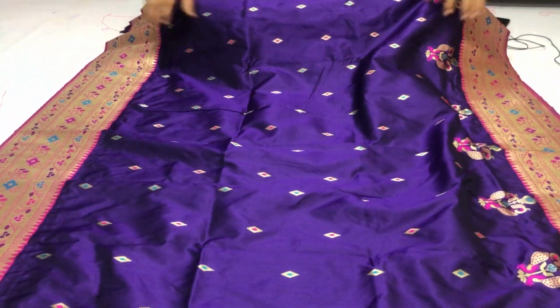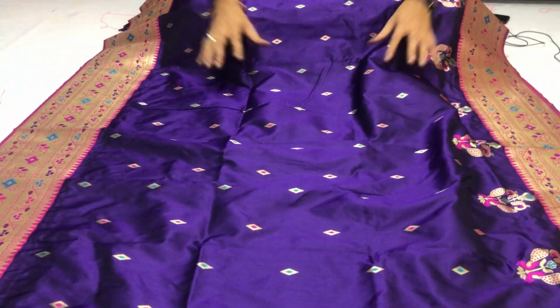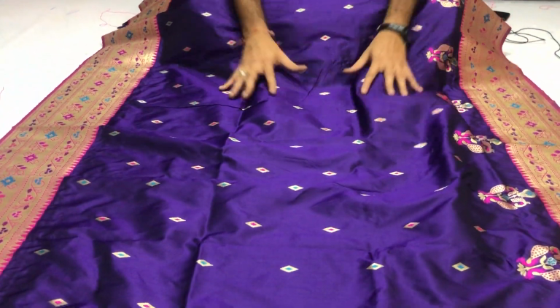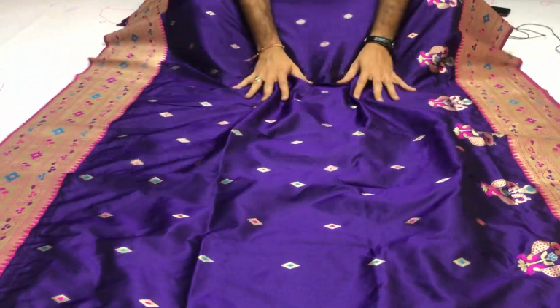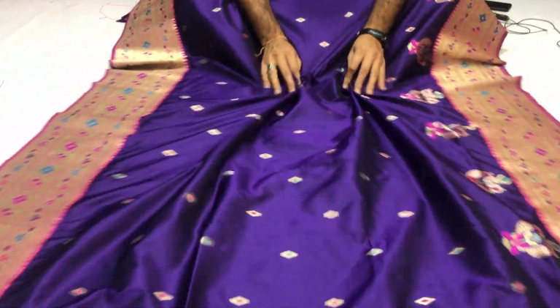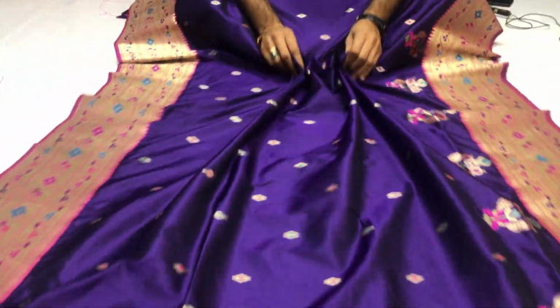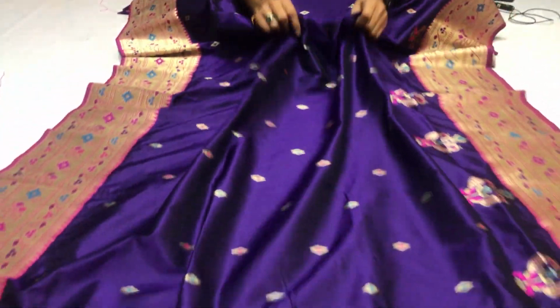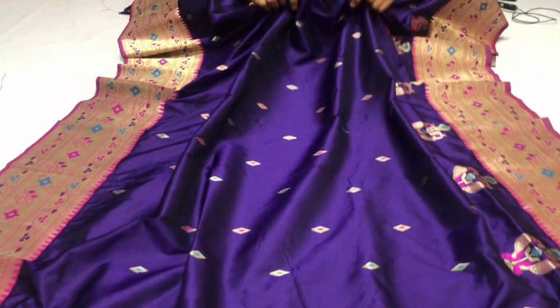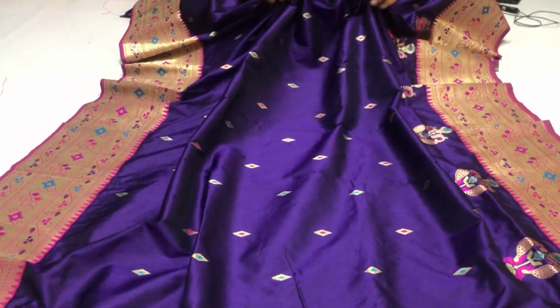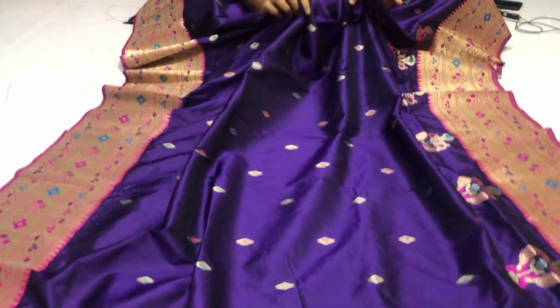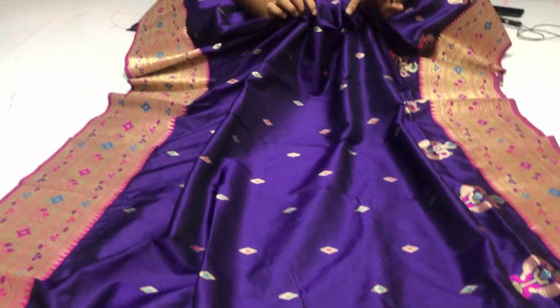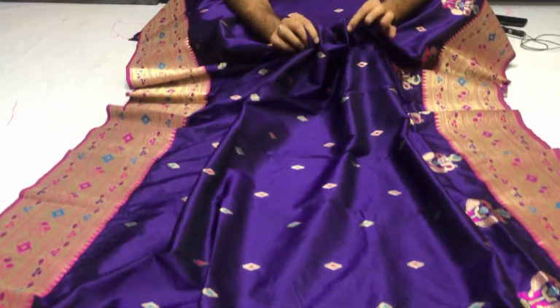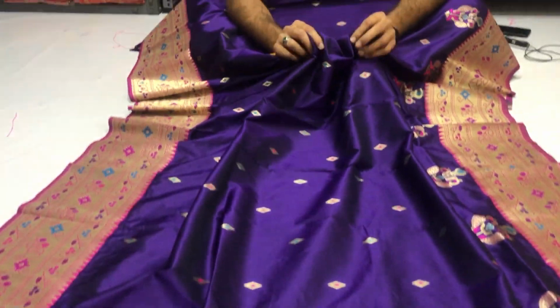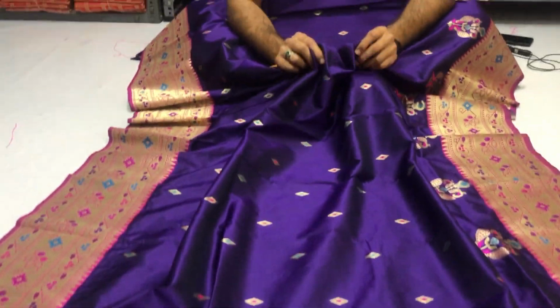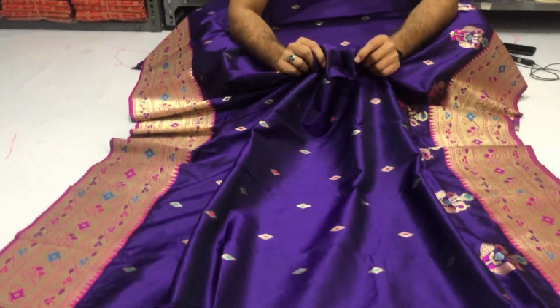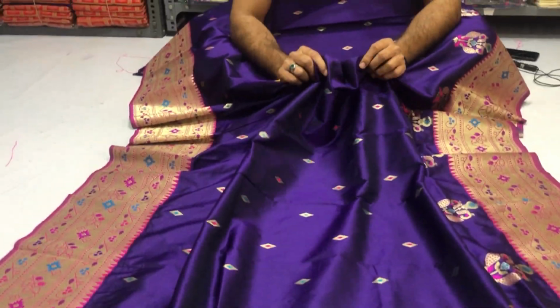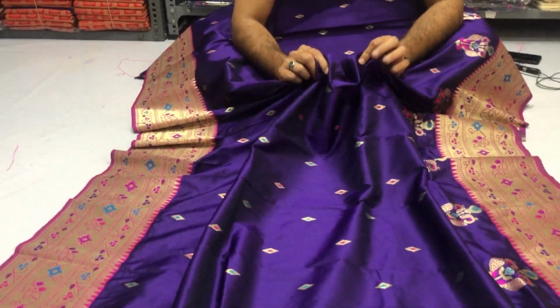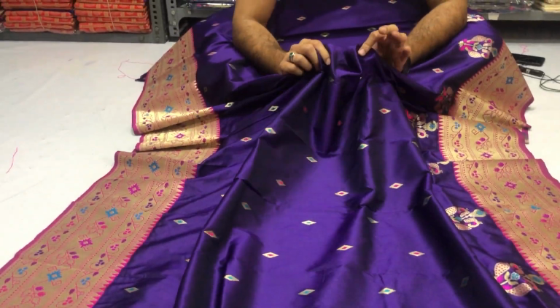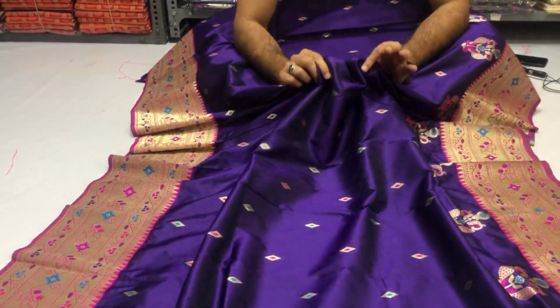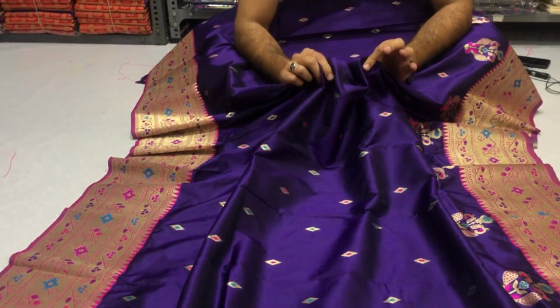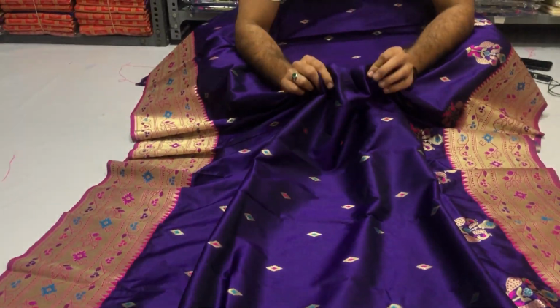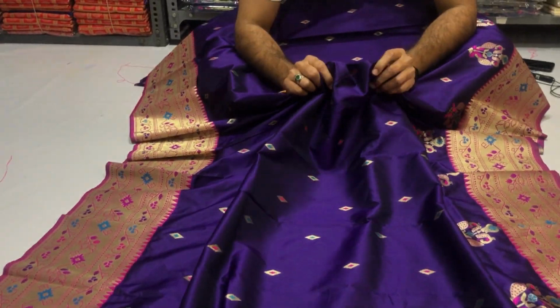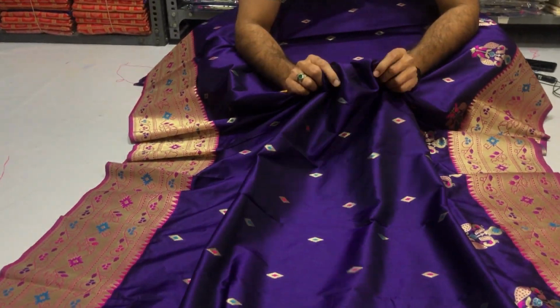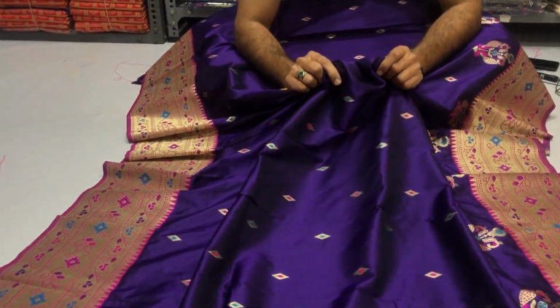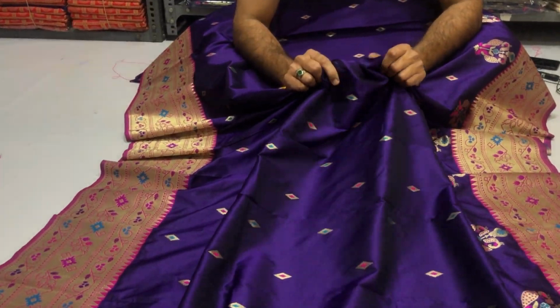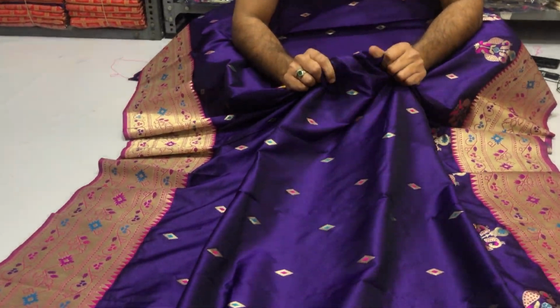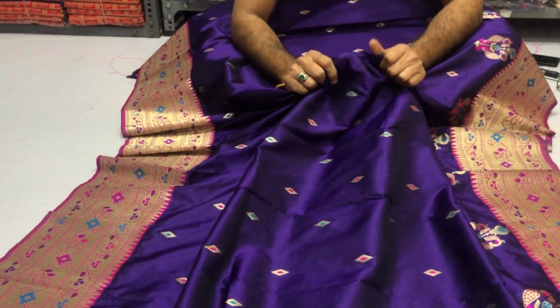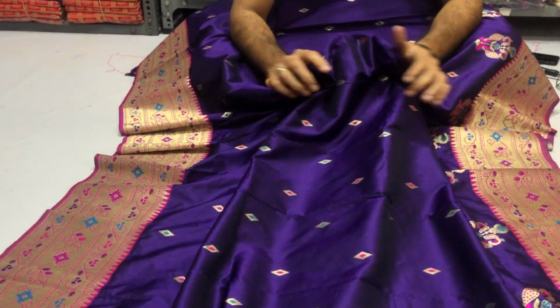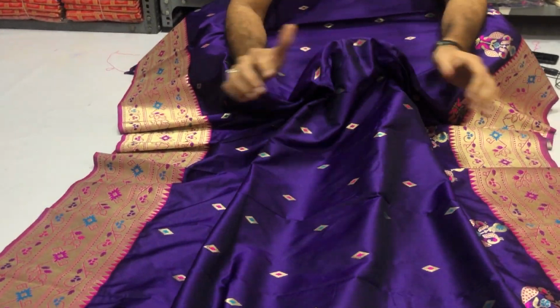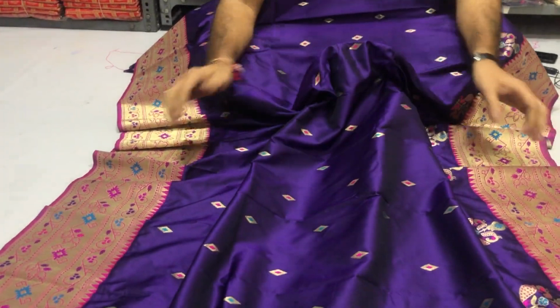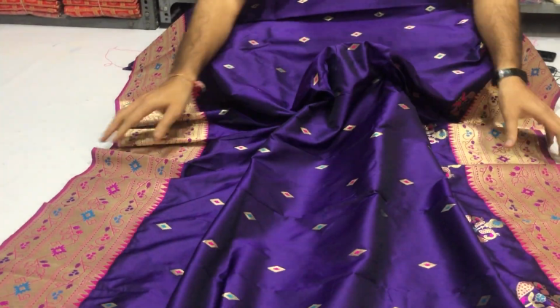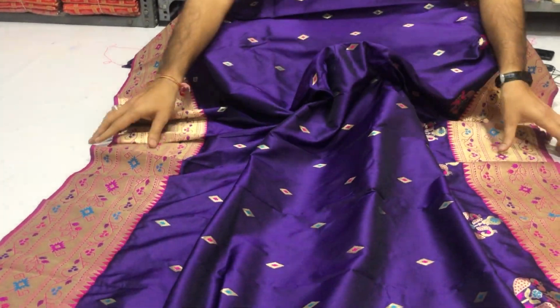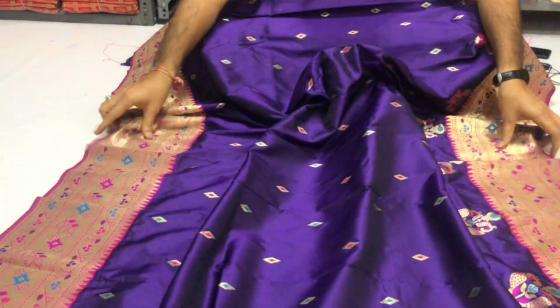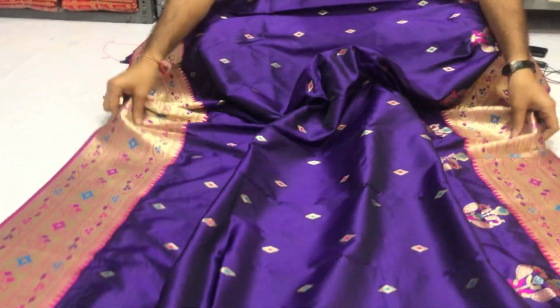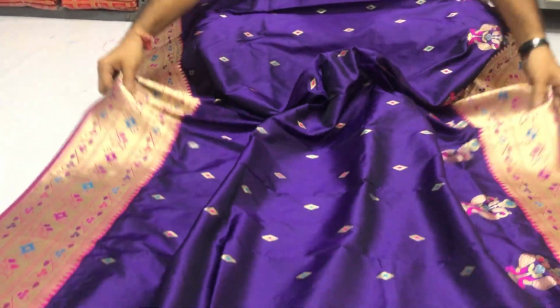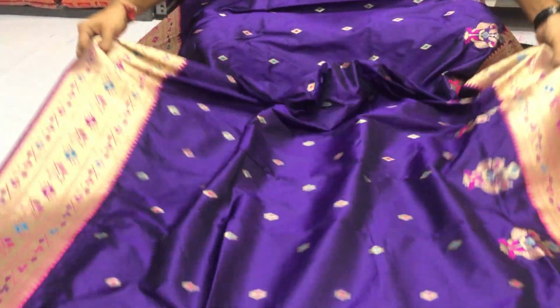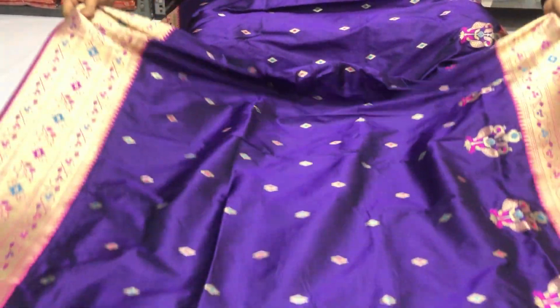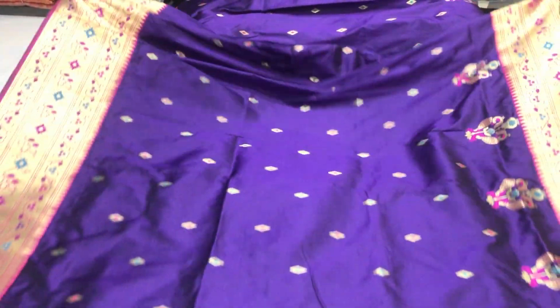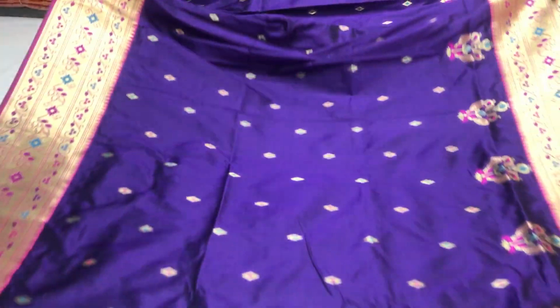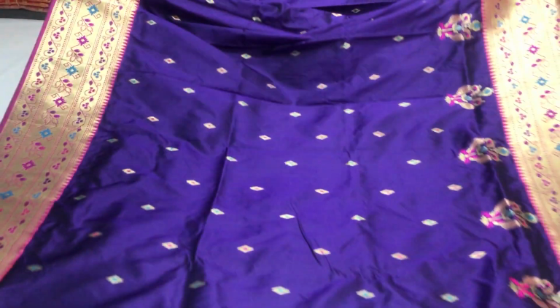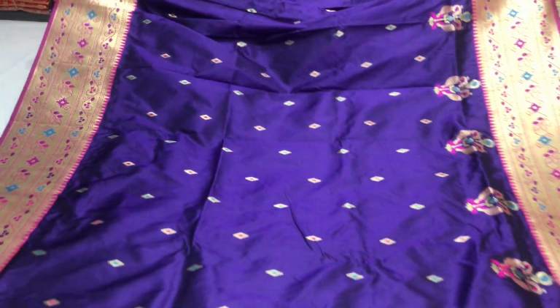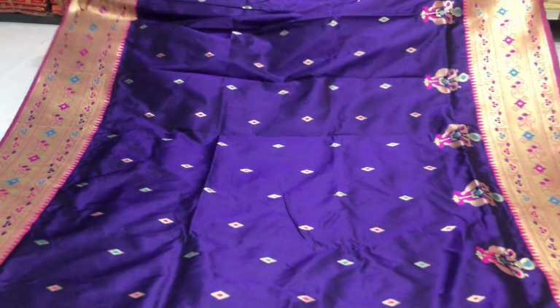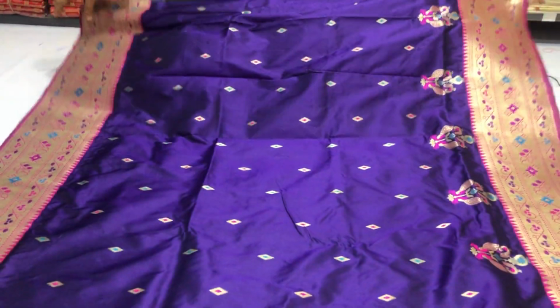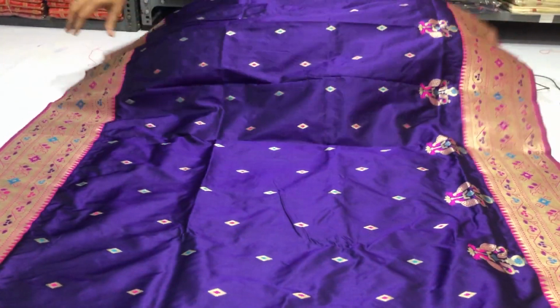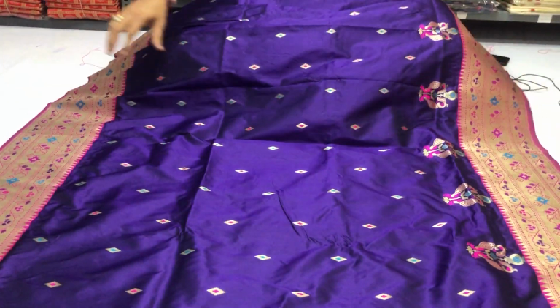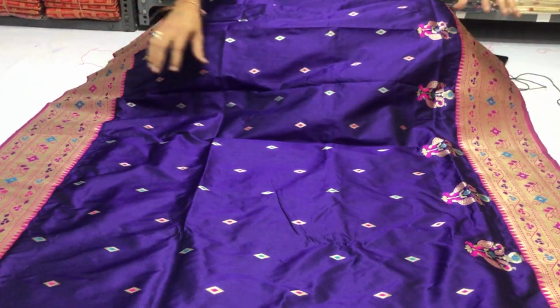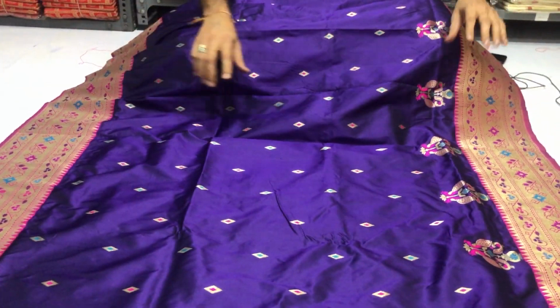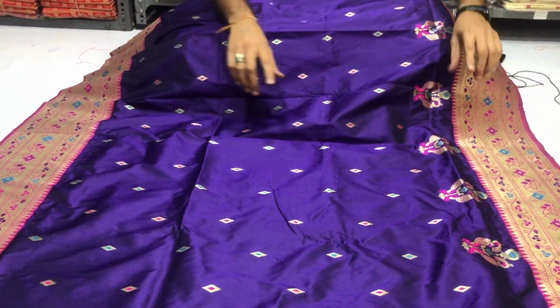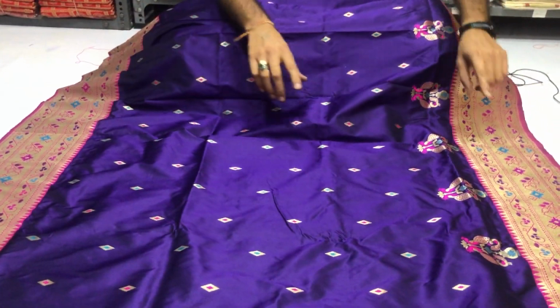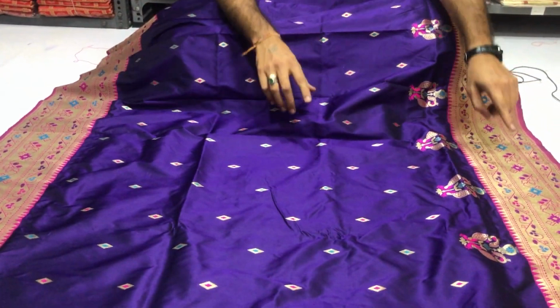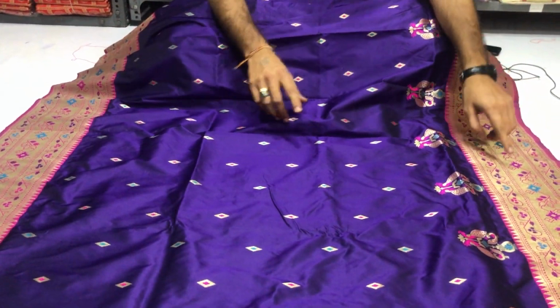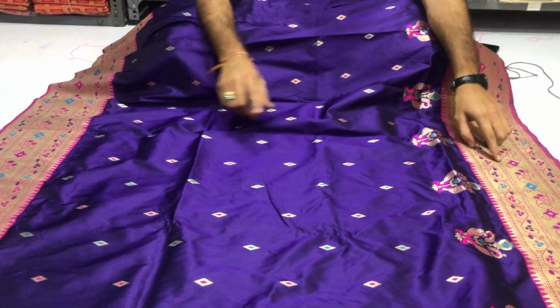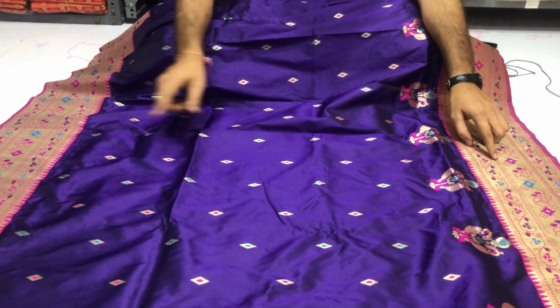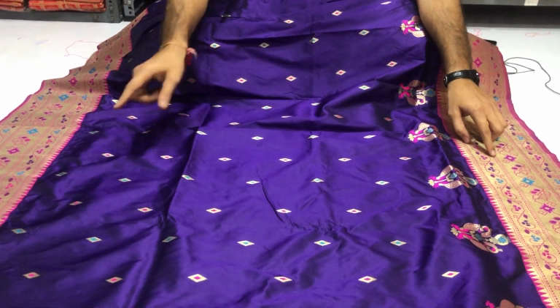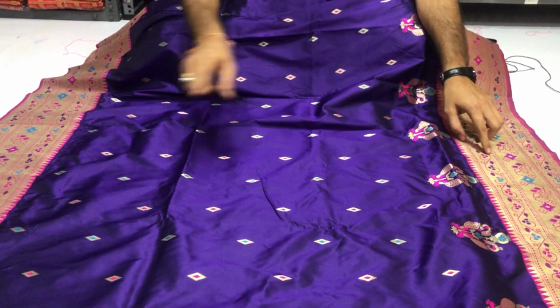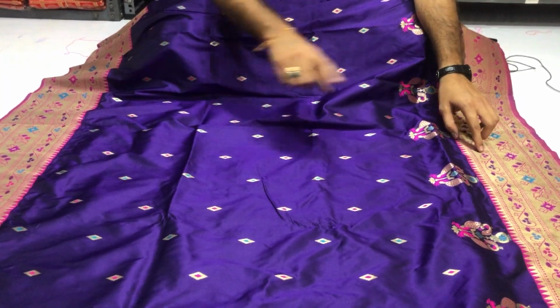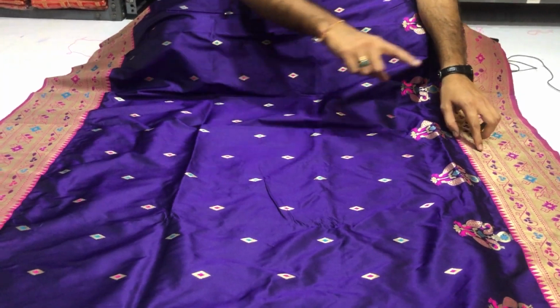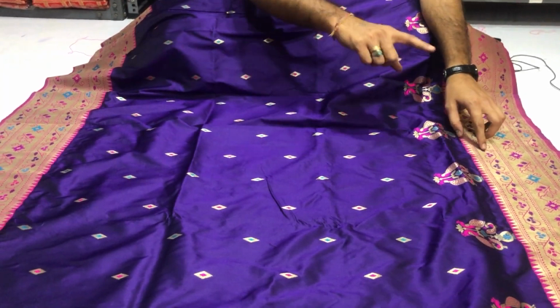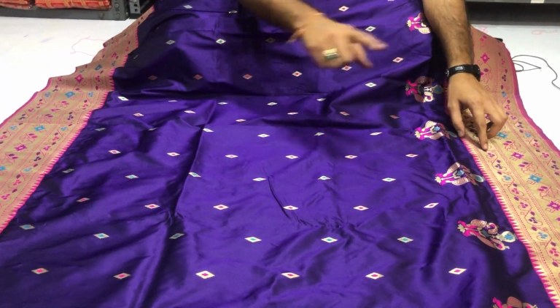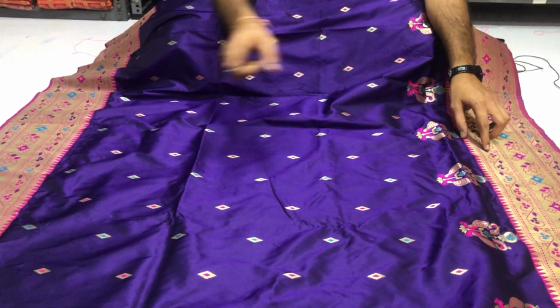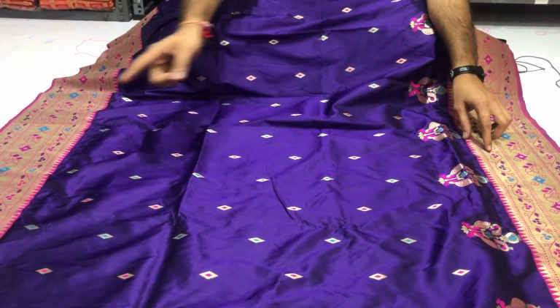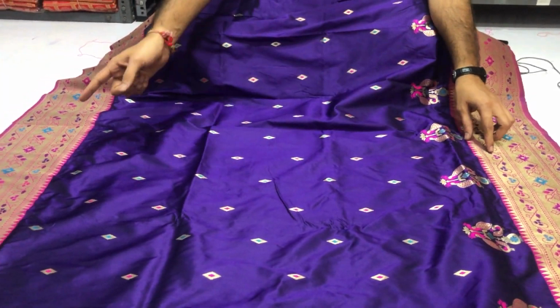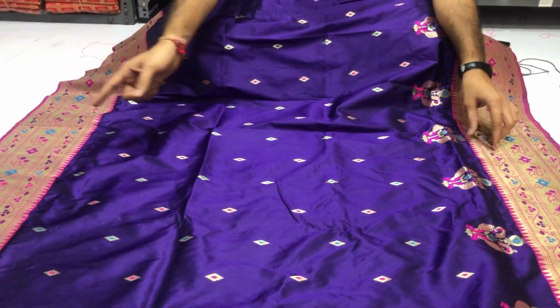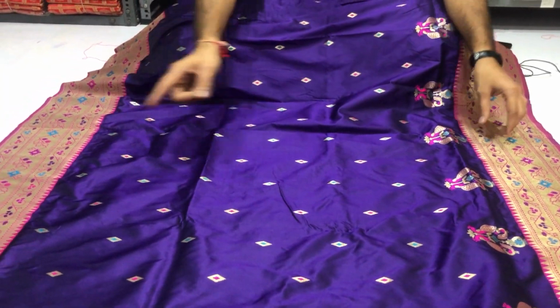Soft material, comfortable material, super material. Golden zari designer border on both sides.